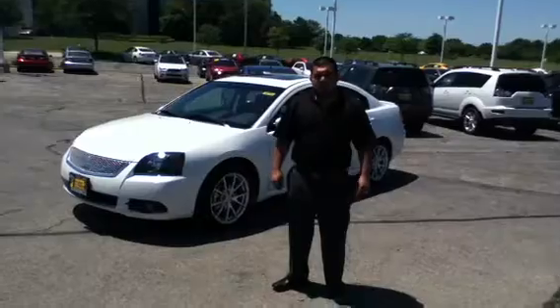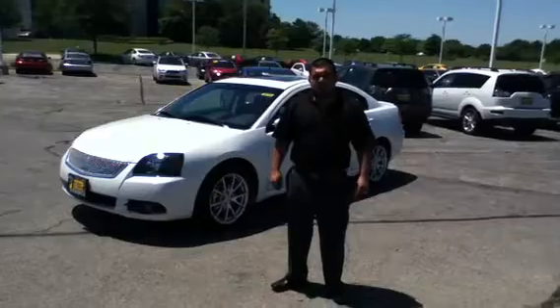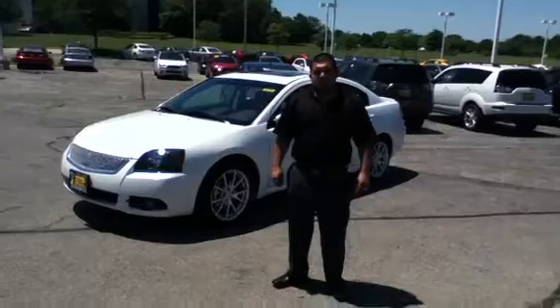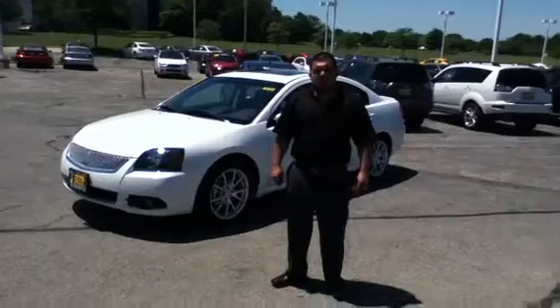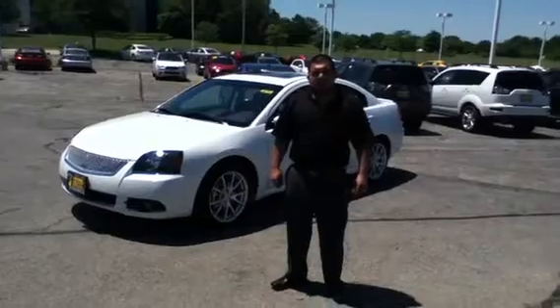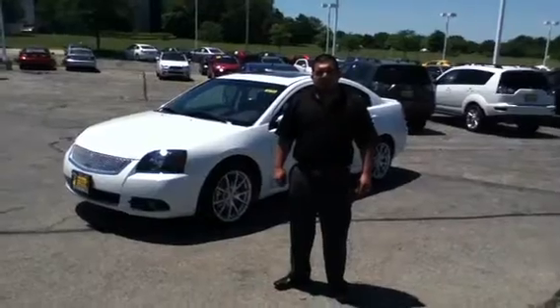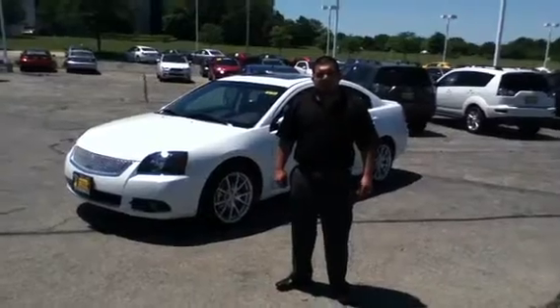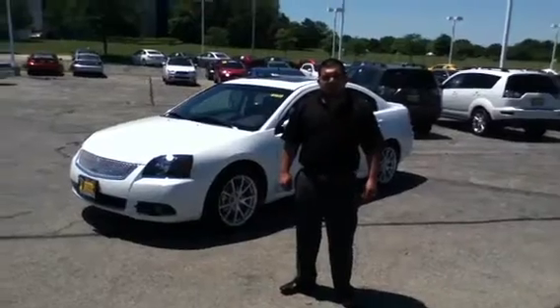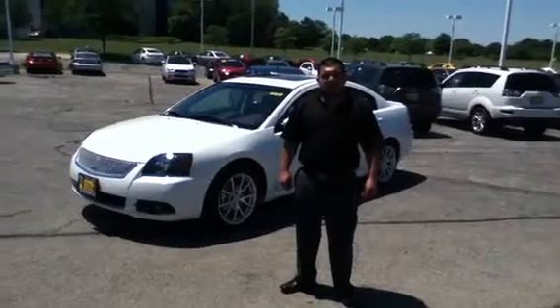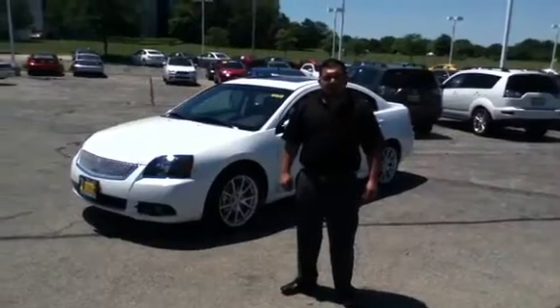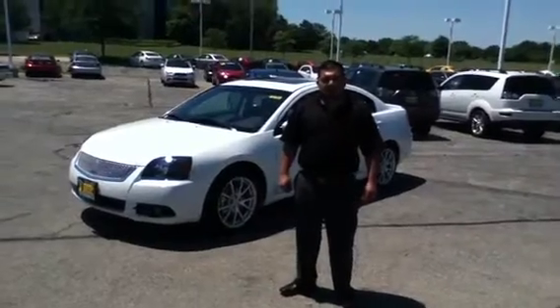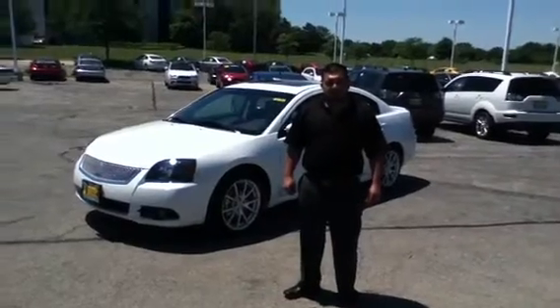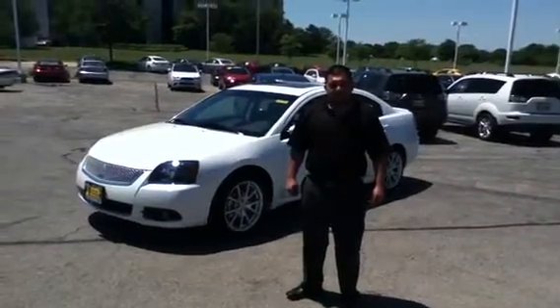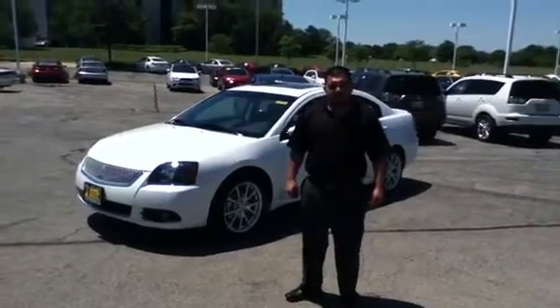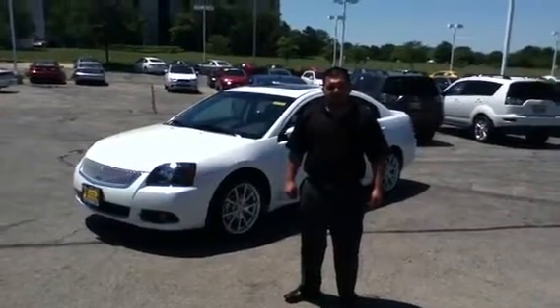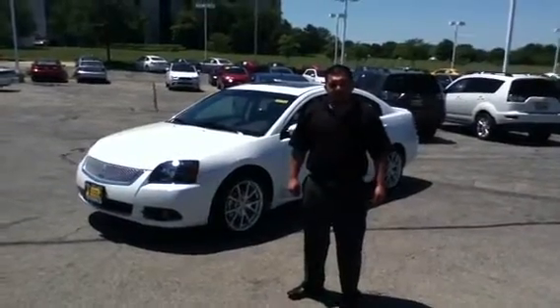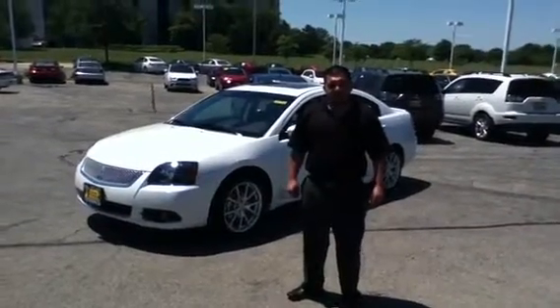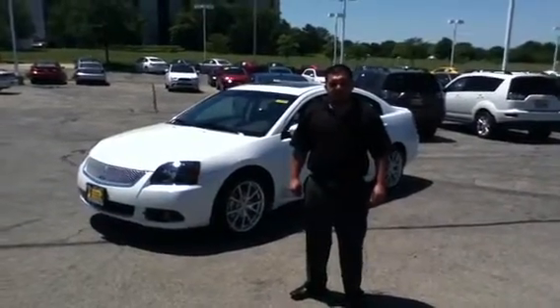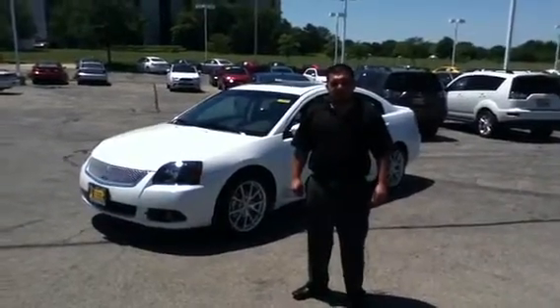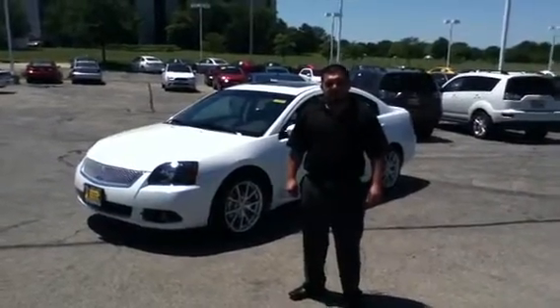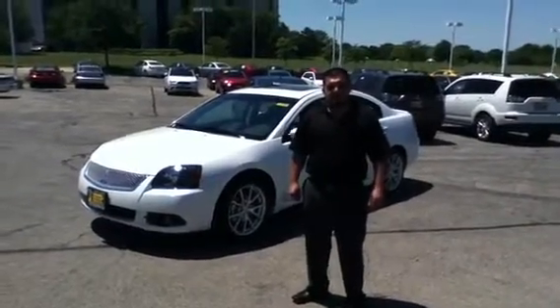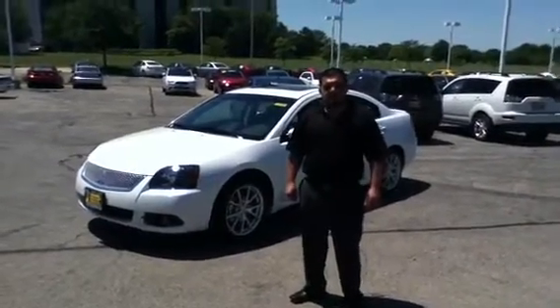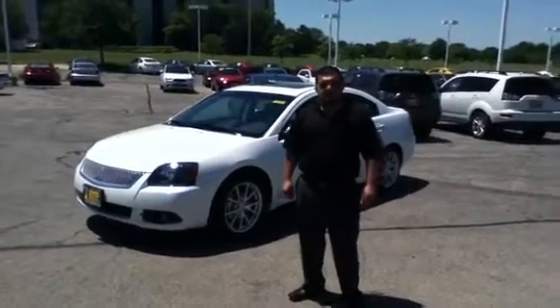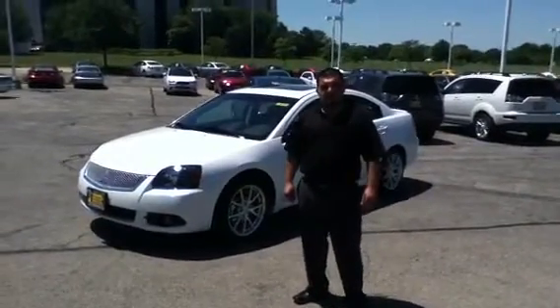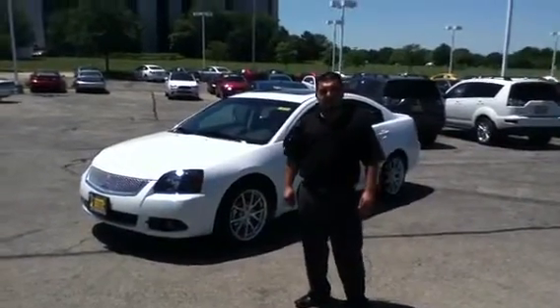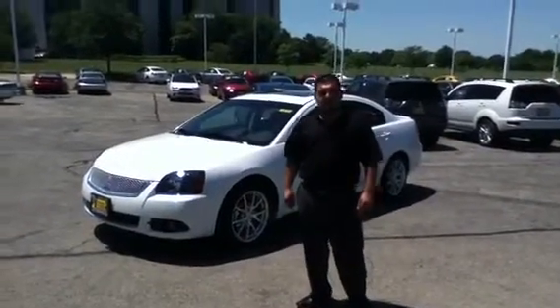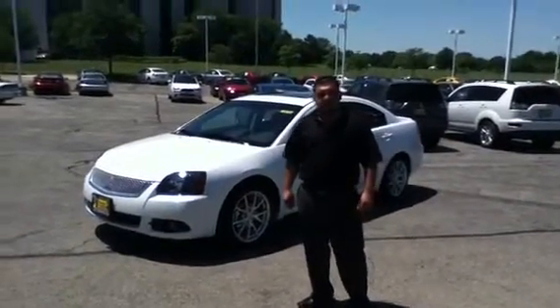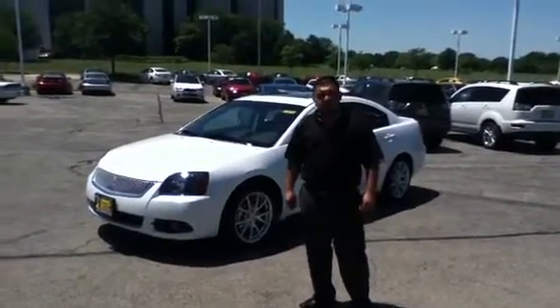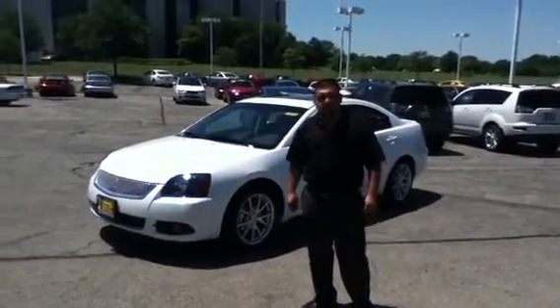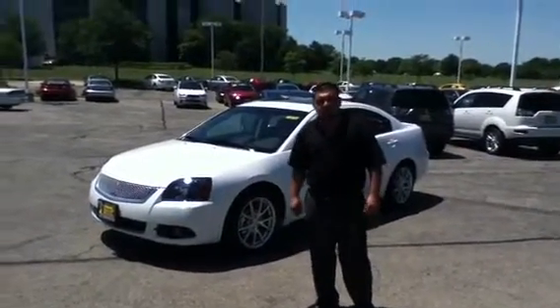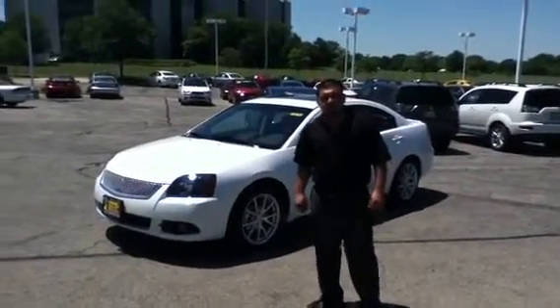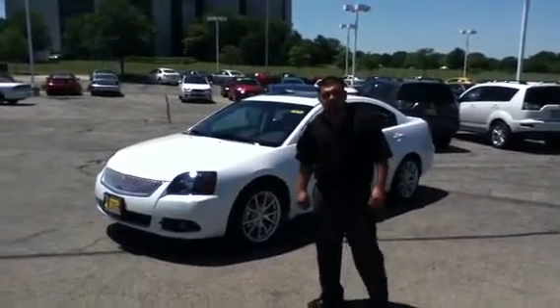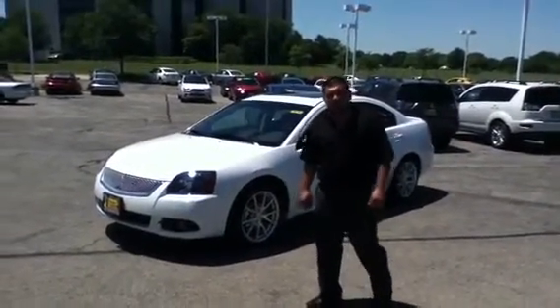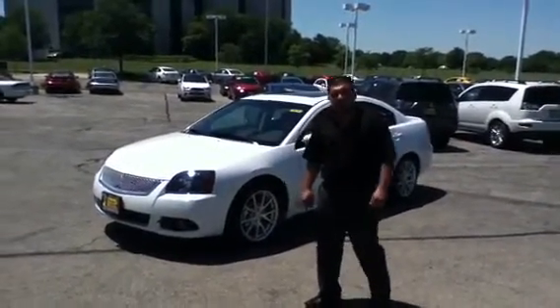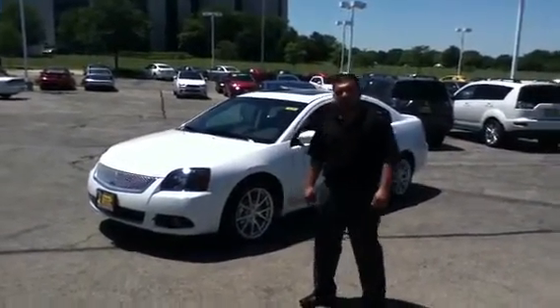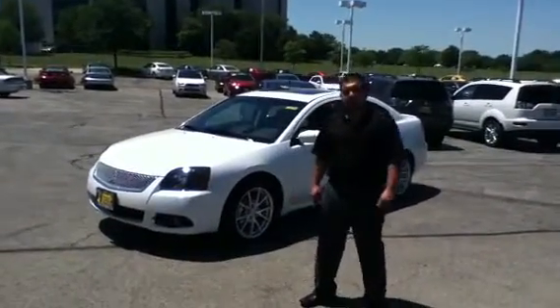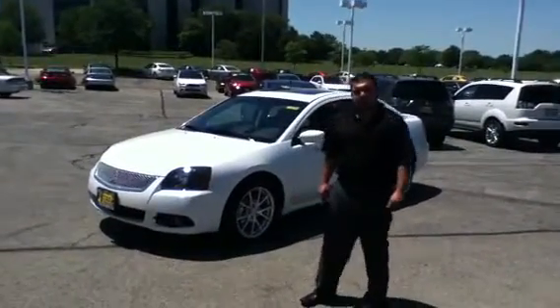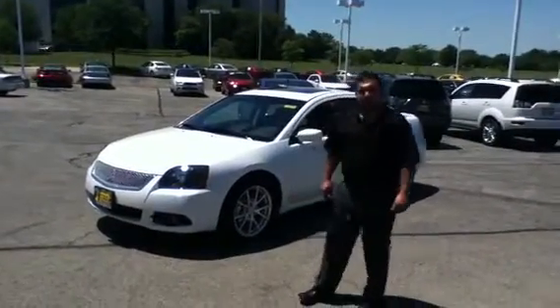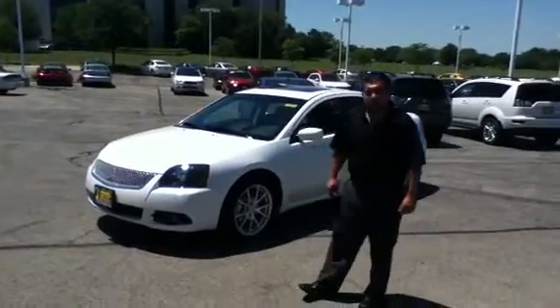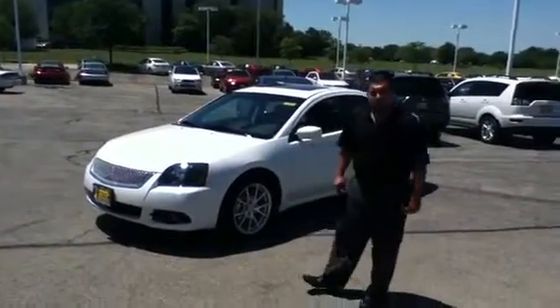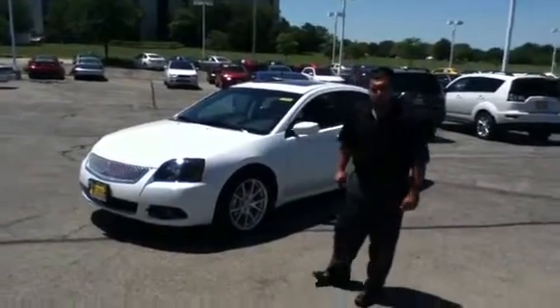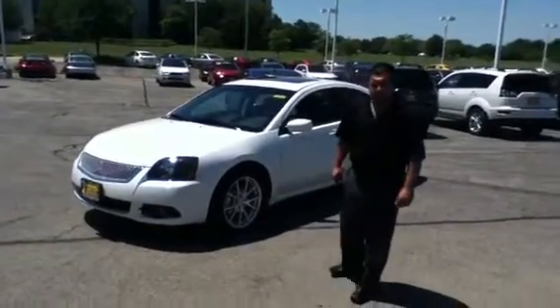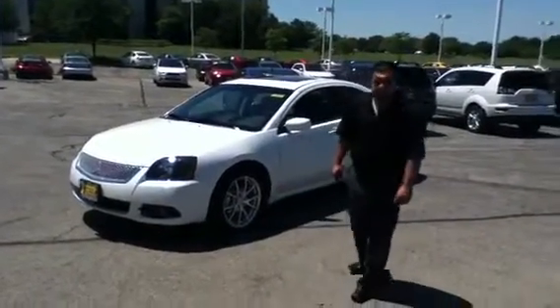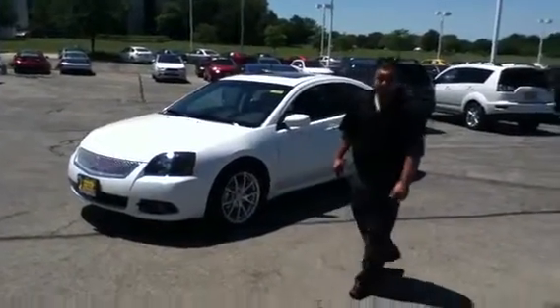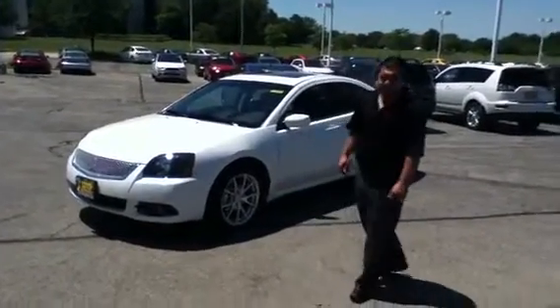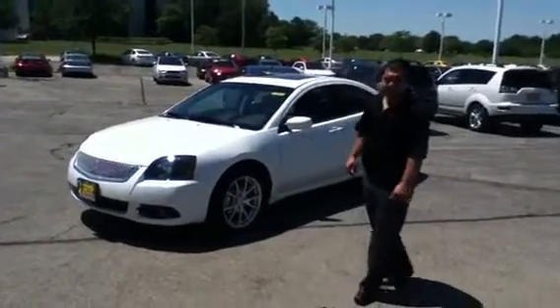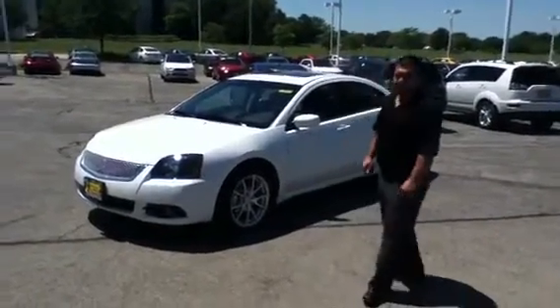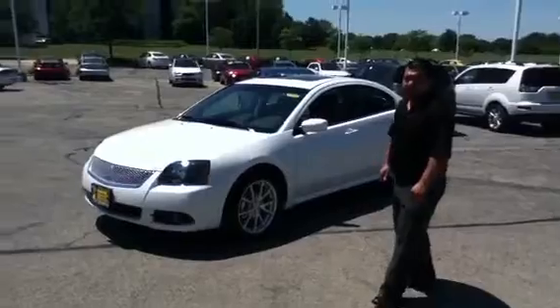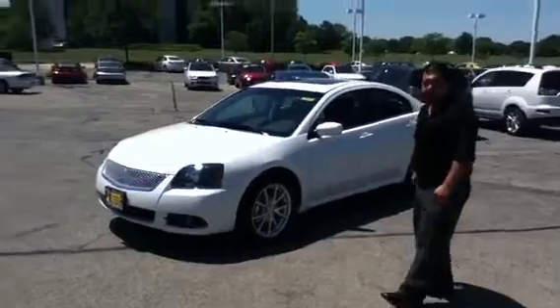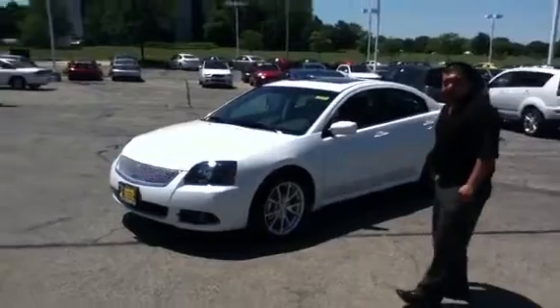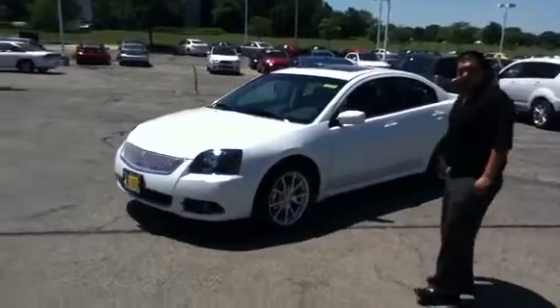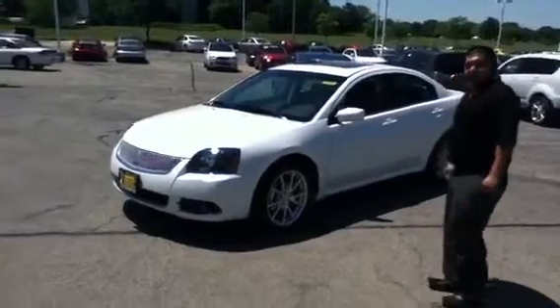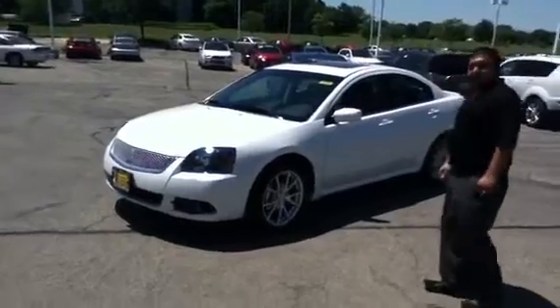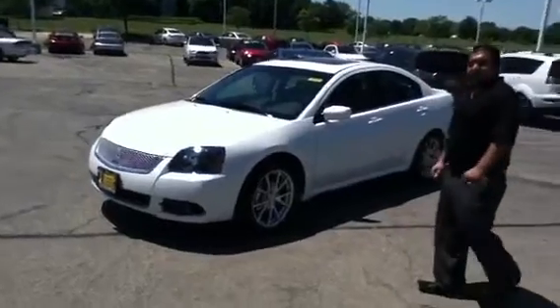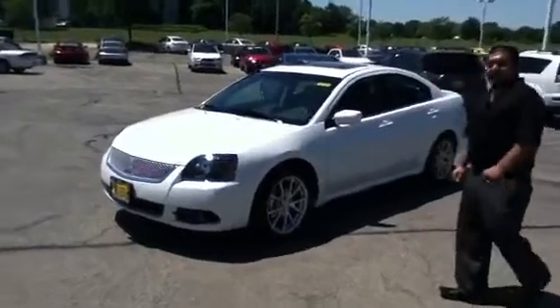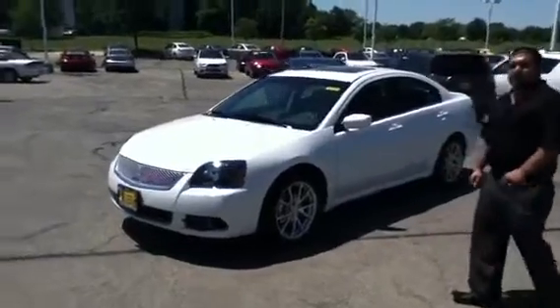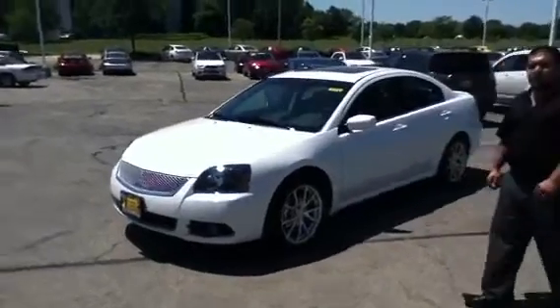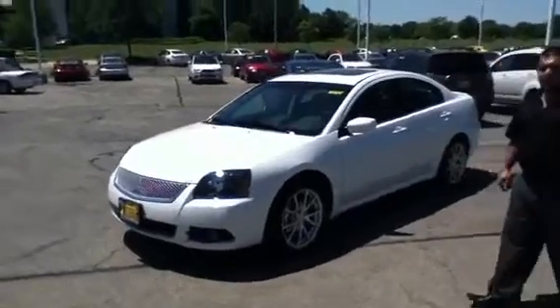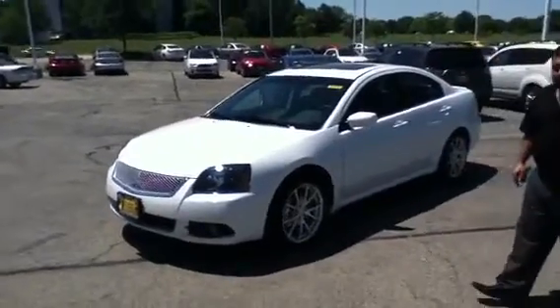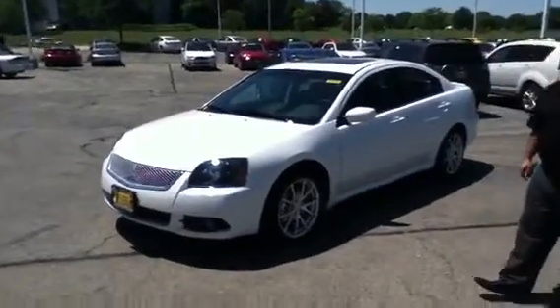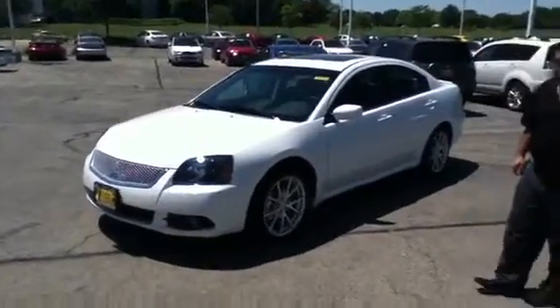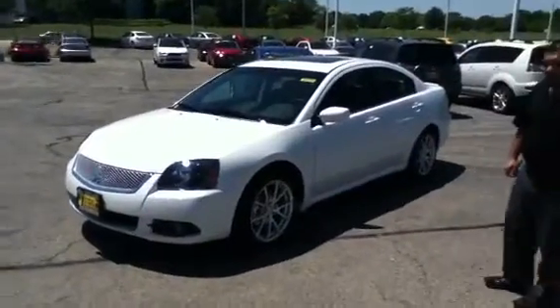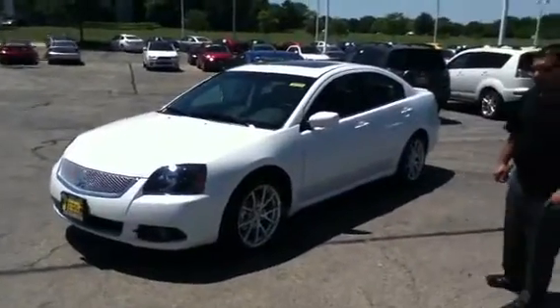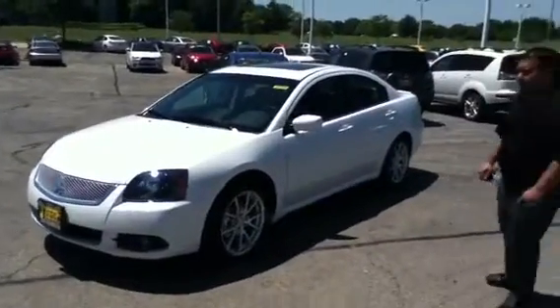Hi, this is Gabriel from Max Matsy Mitsubishi. I just wanted to show you the 2011 White Galant SE that we have here for you.